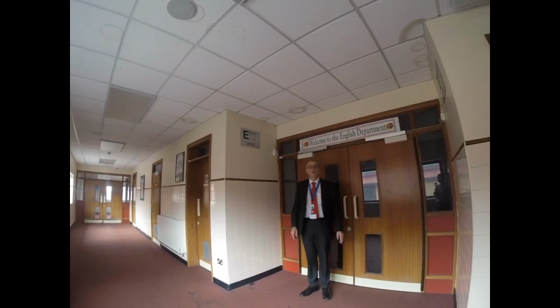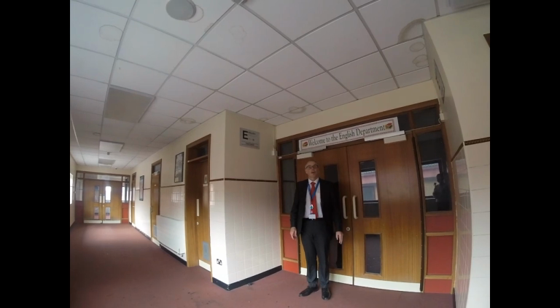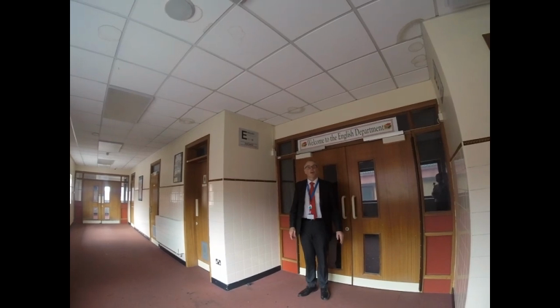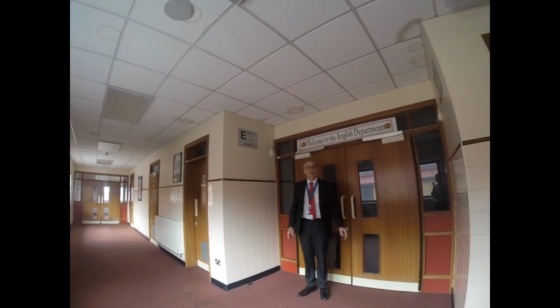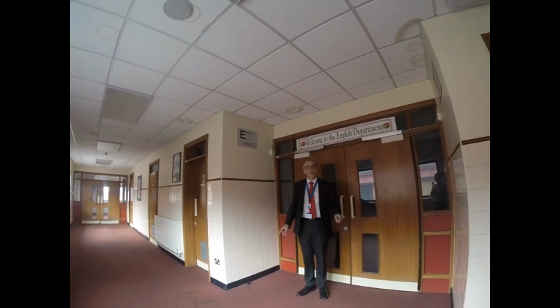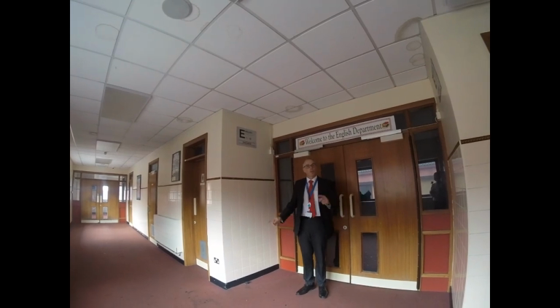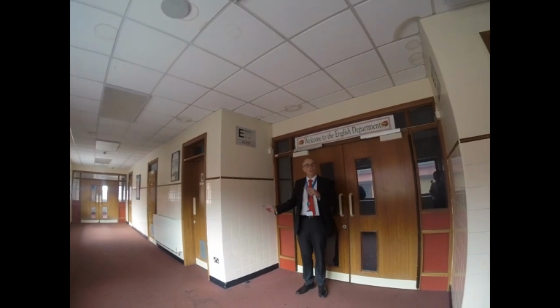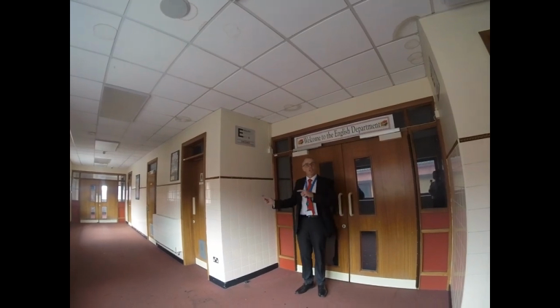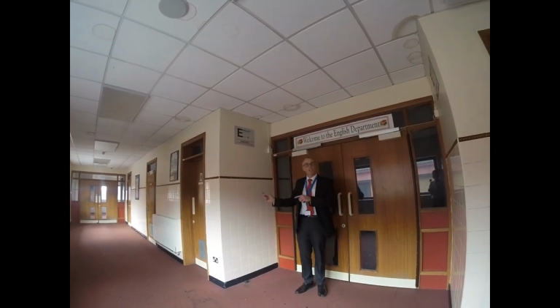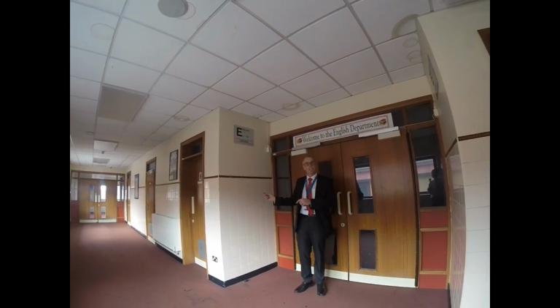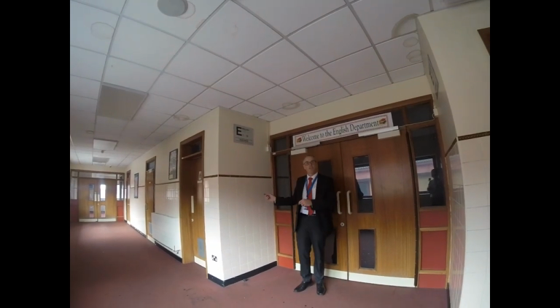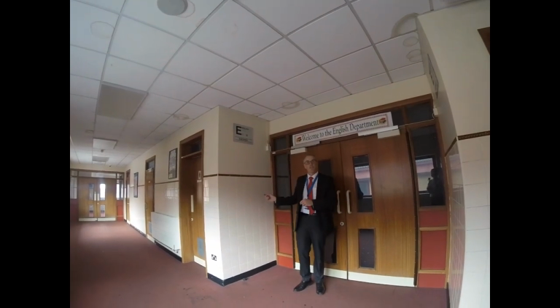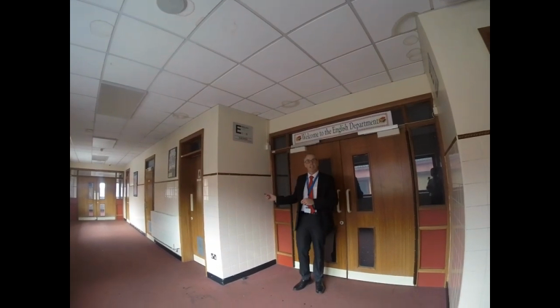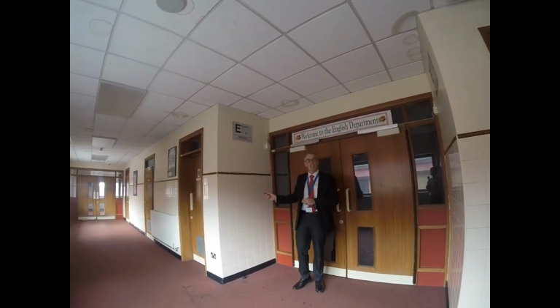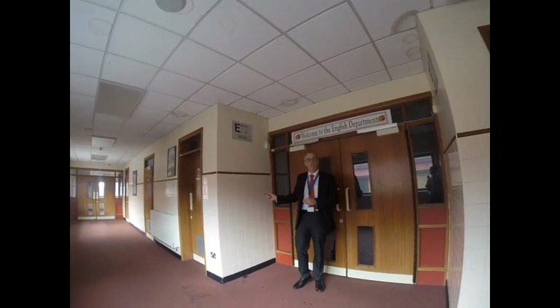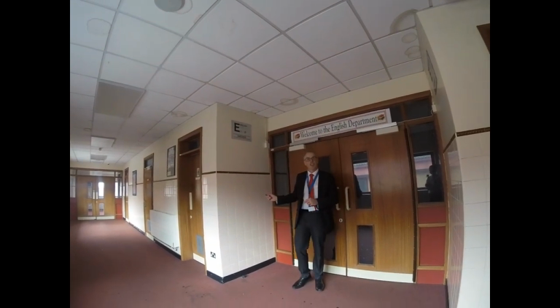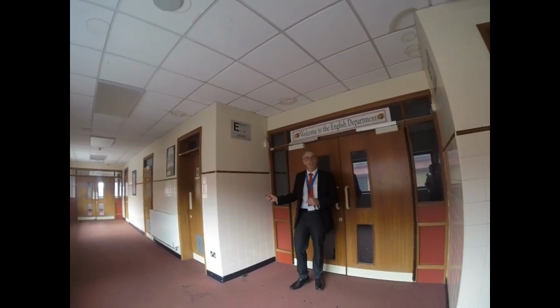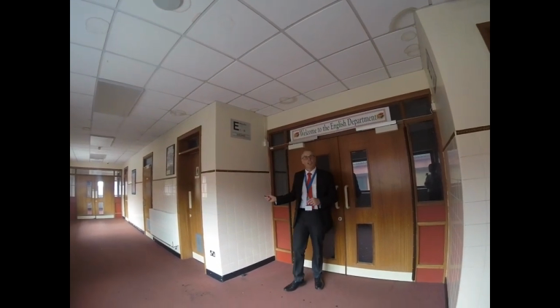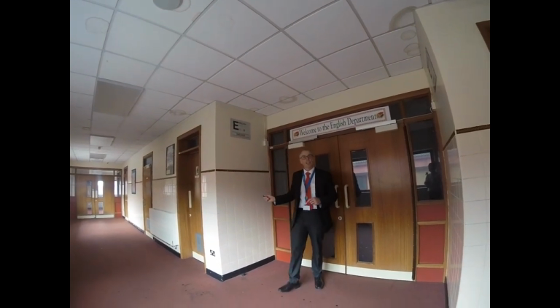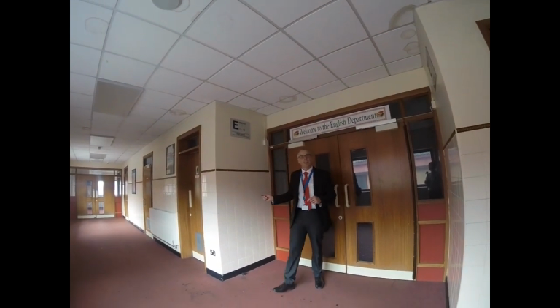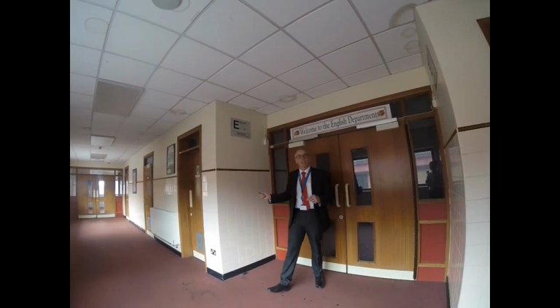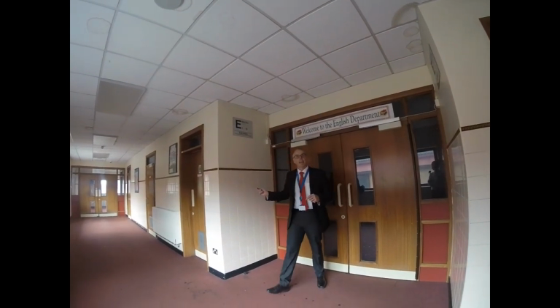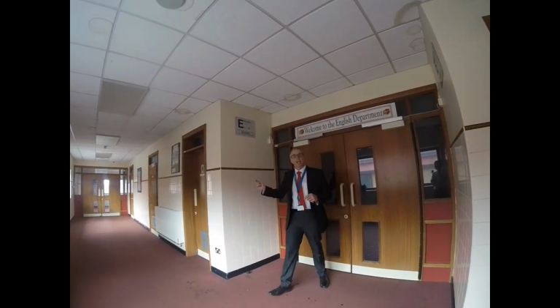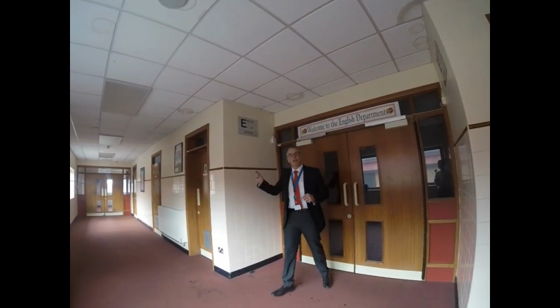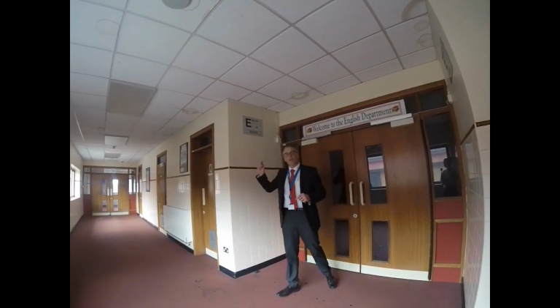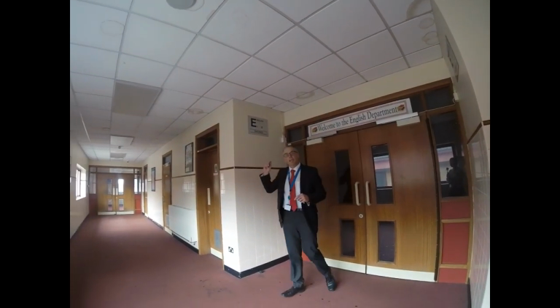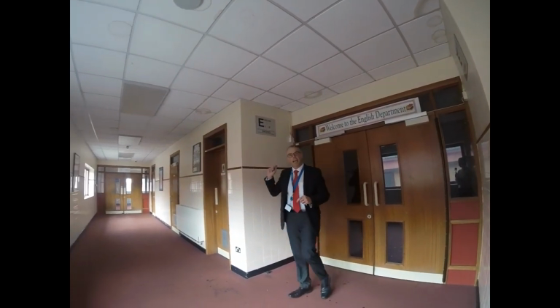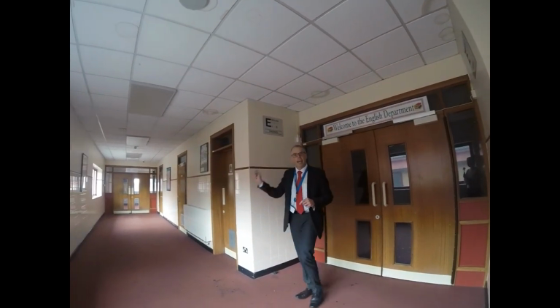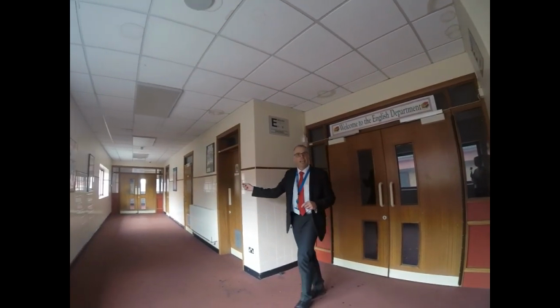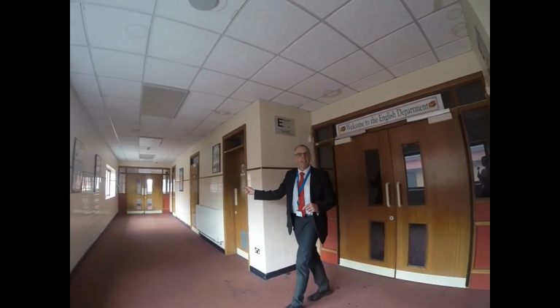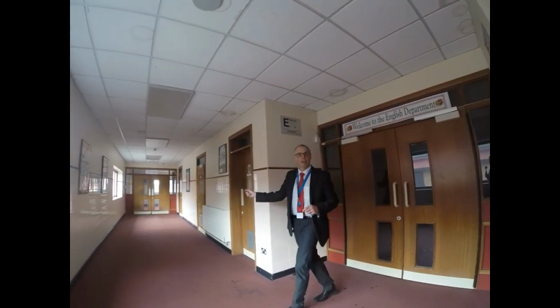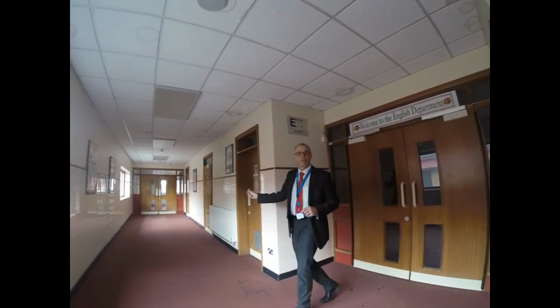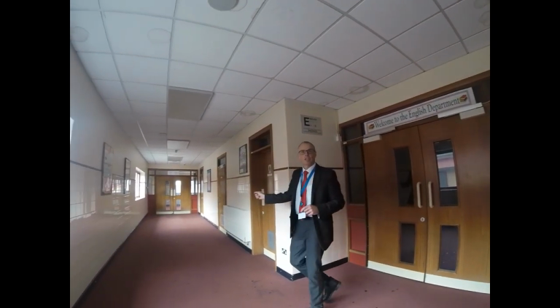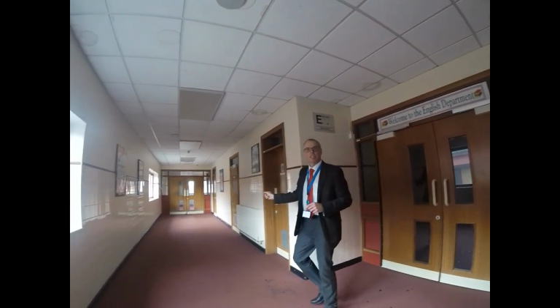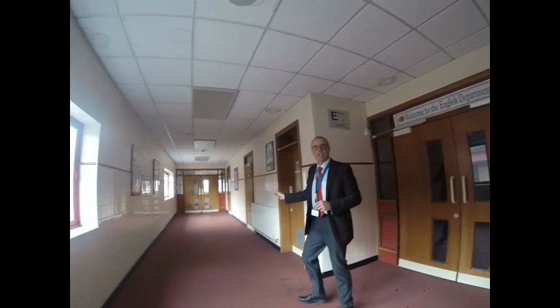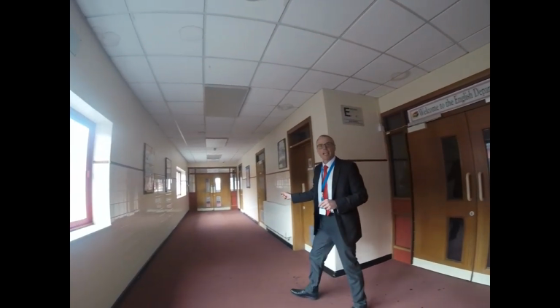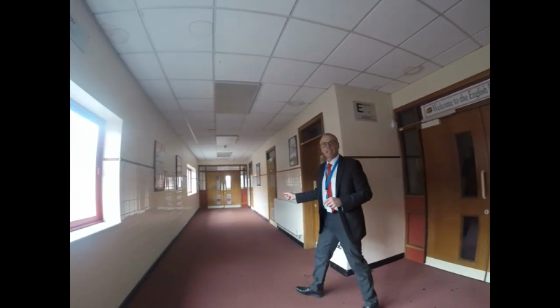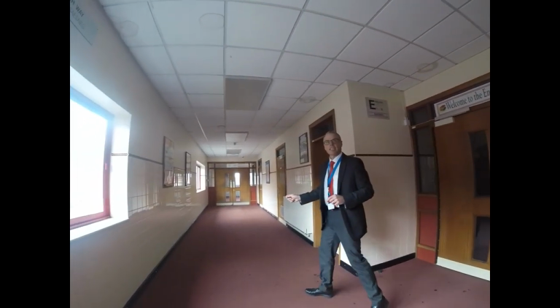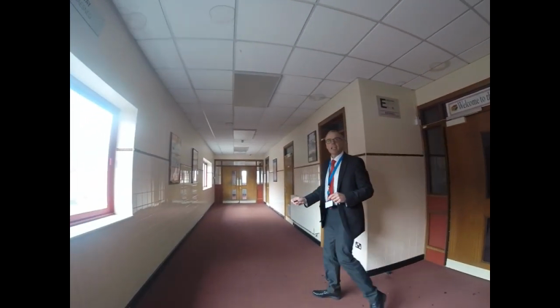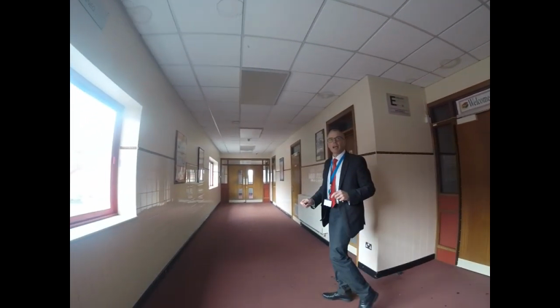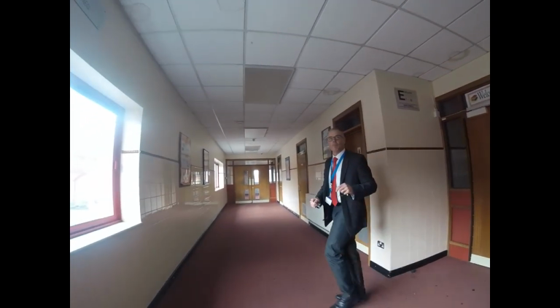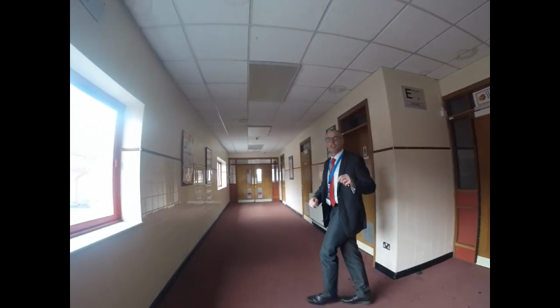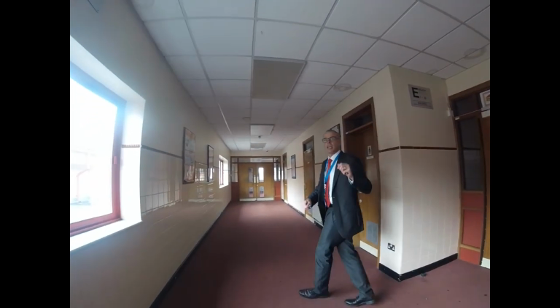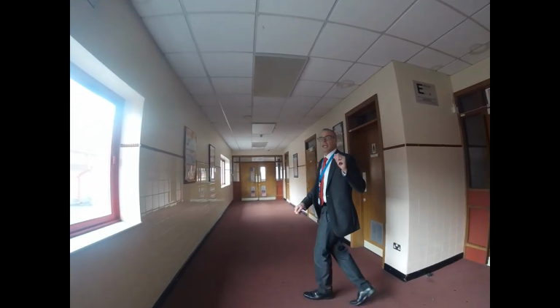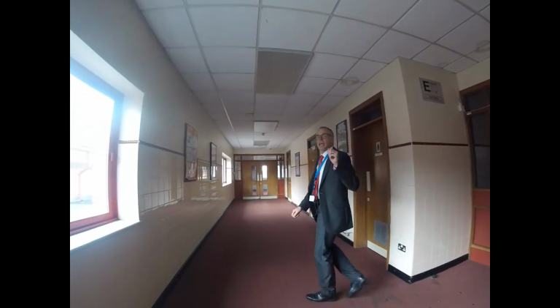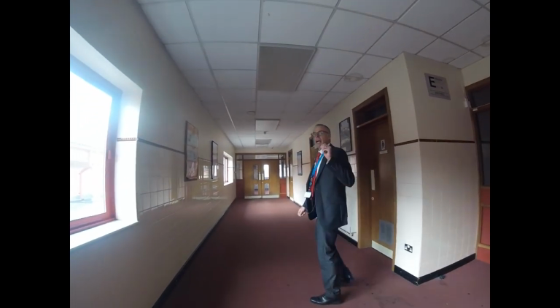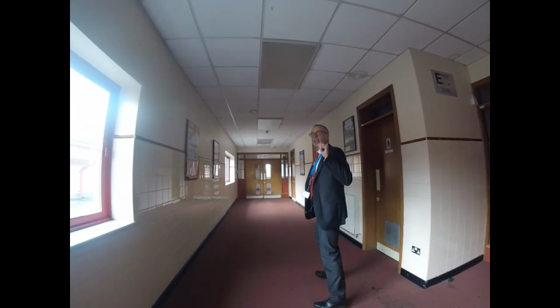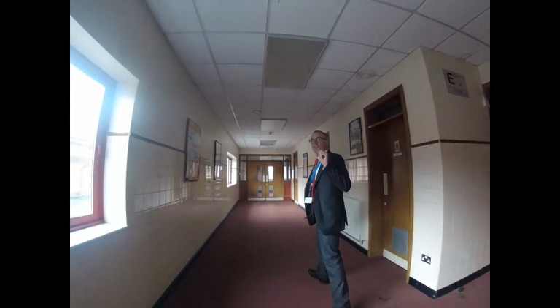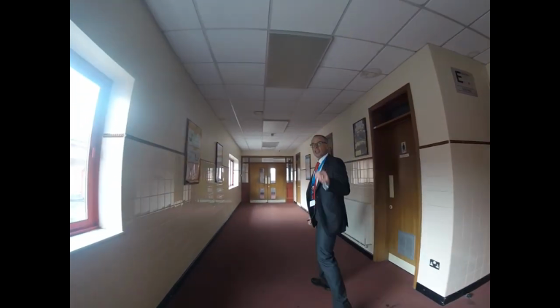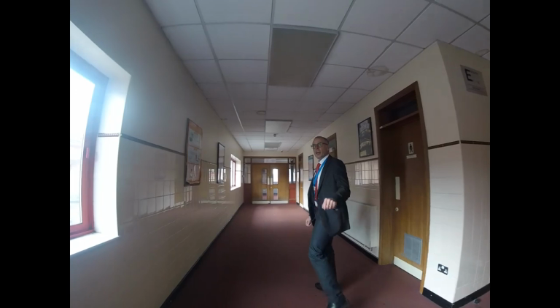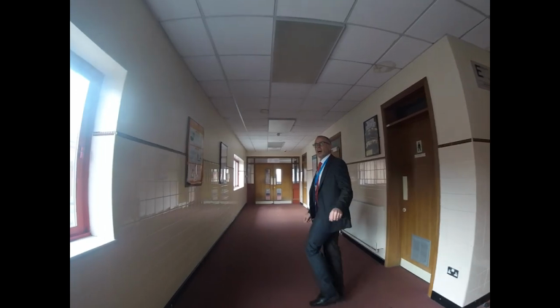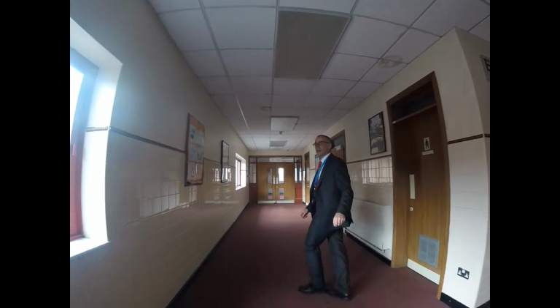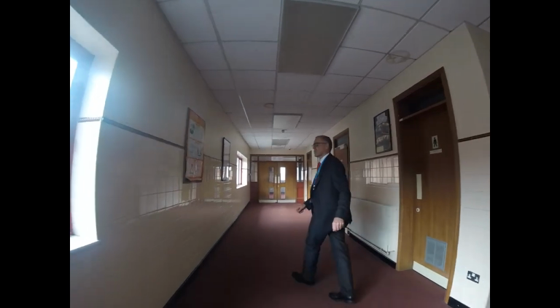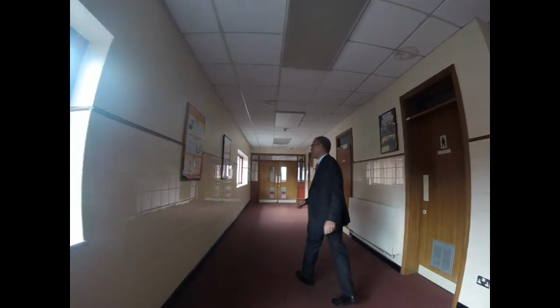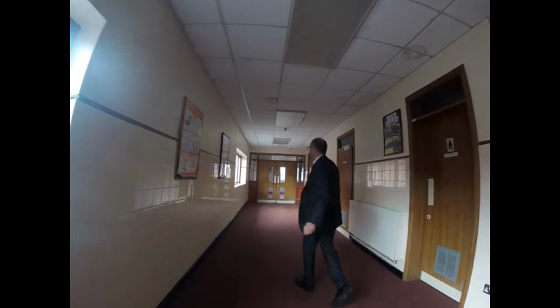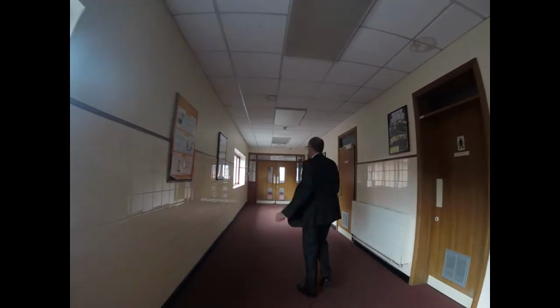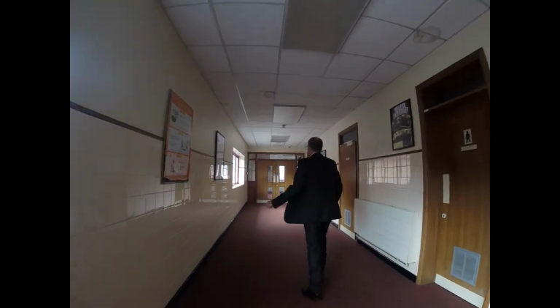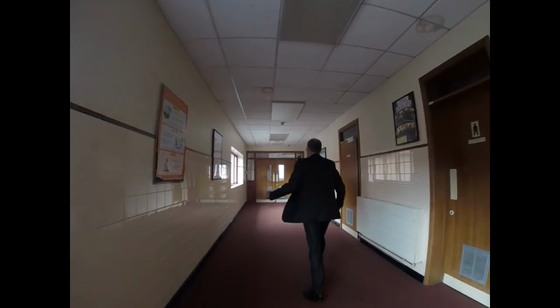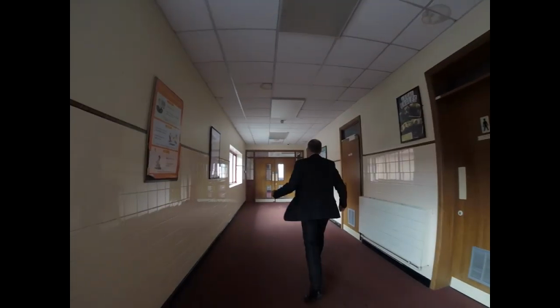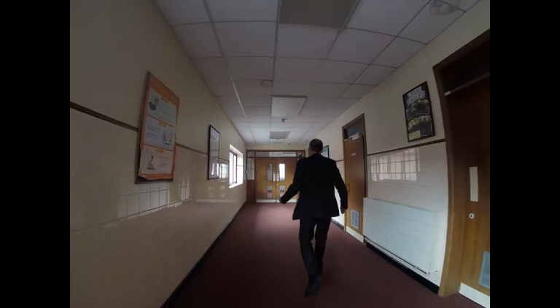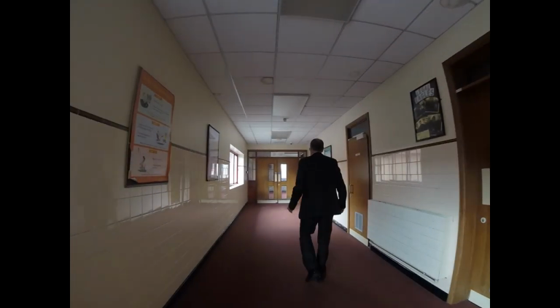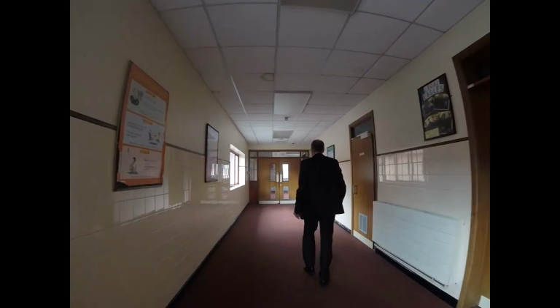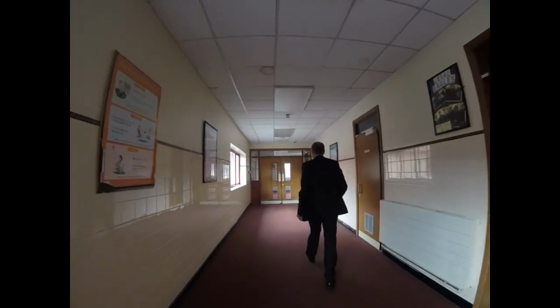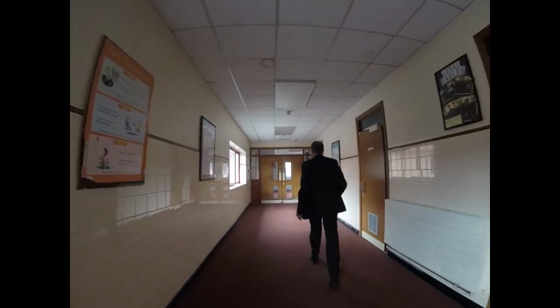Okay, we're just leaving English and now we're going to head down to the science labs and to the art classrooms. Follow me.